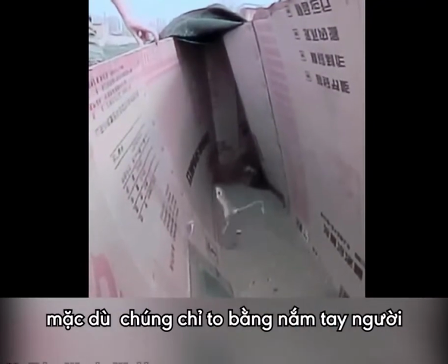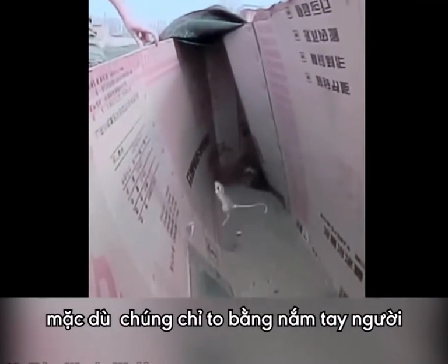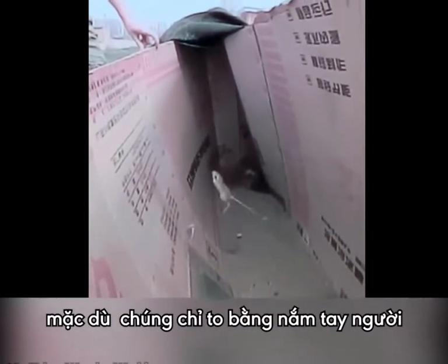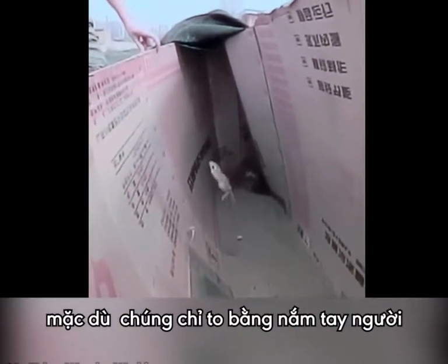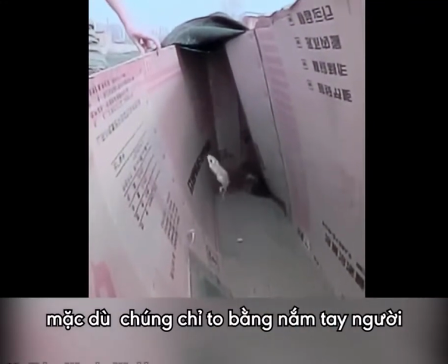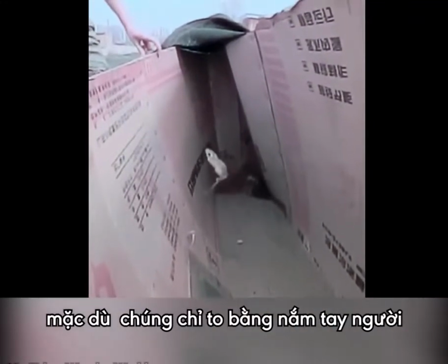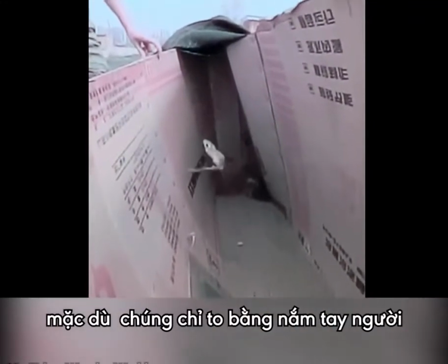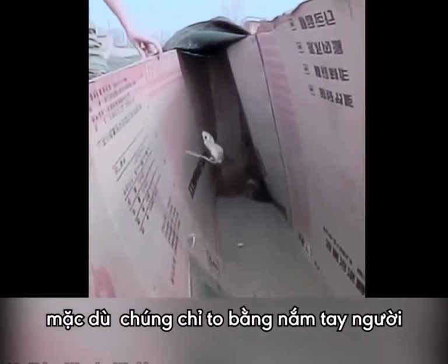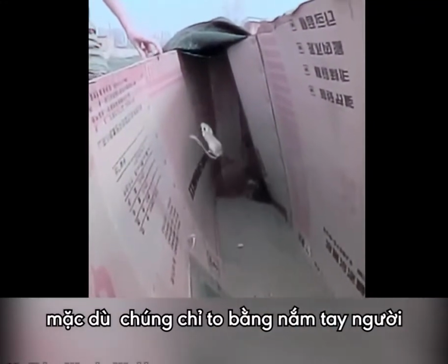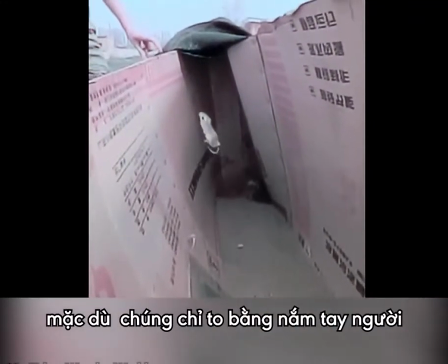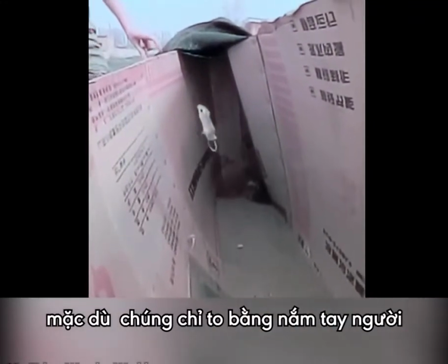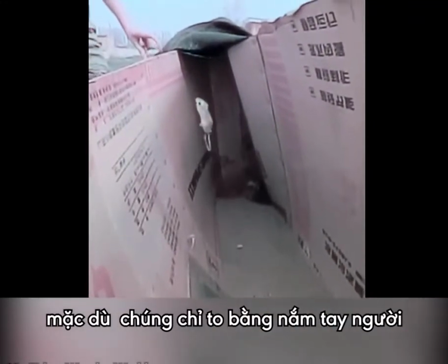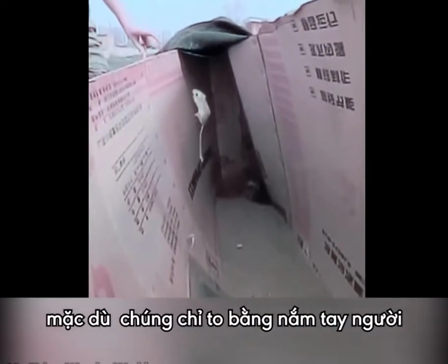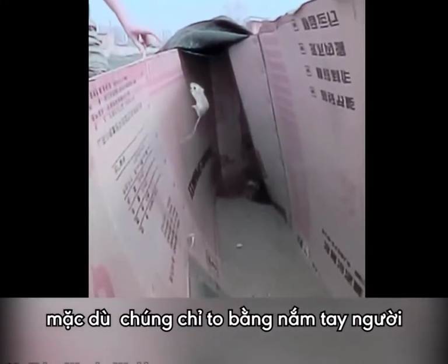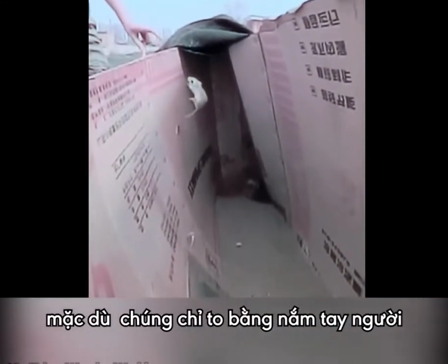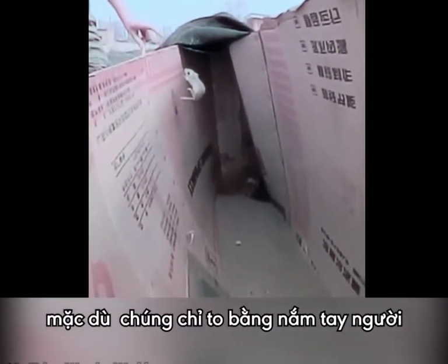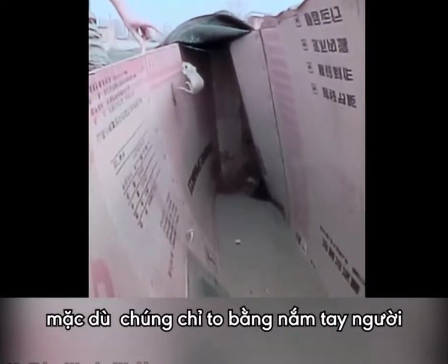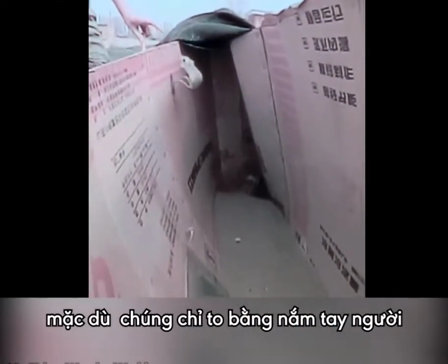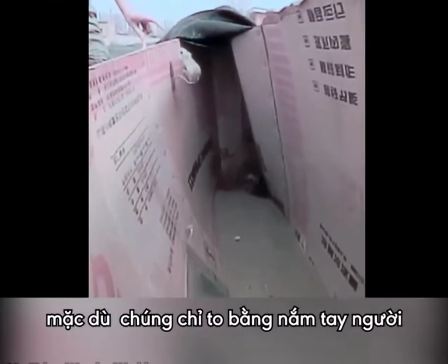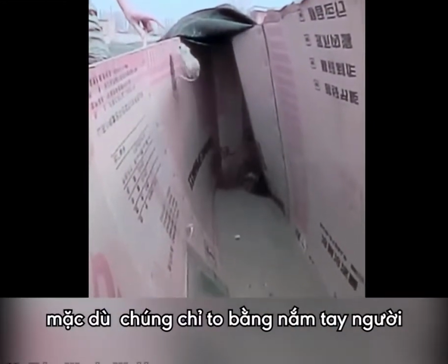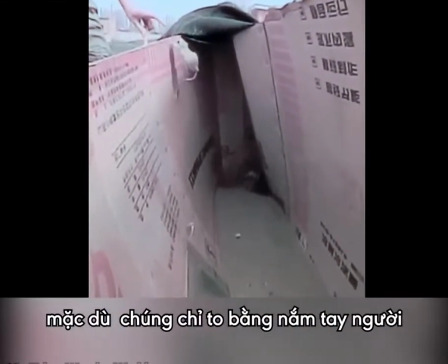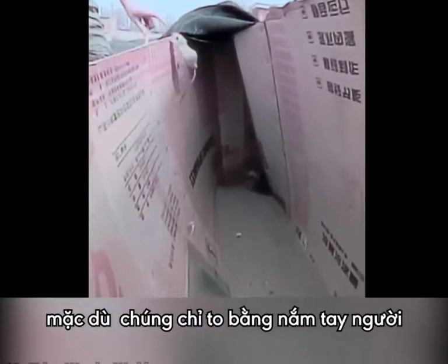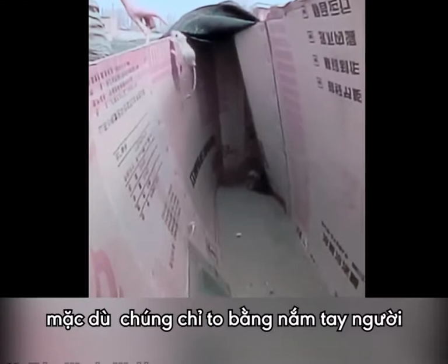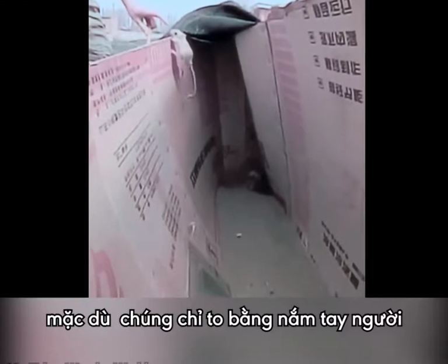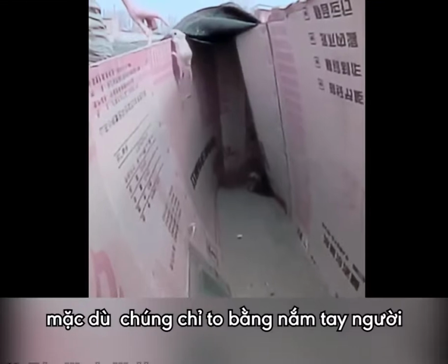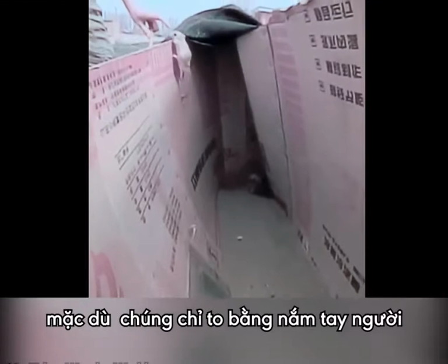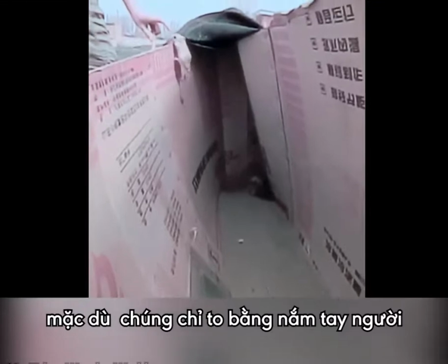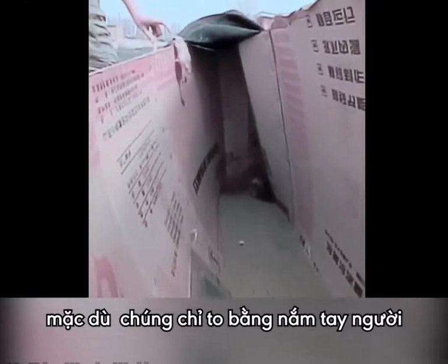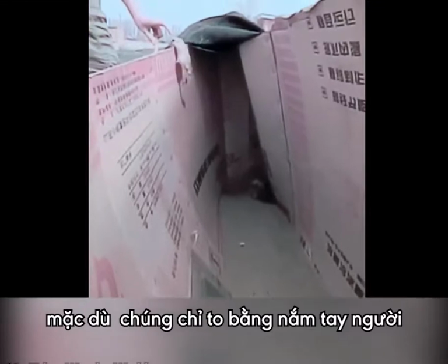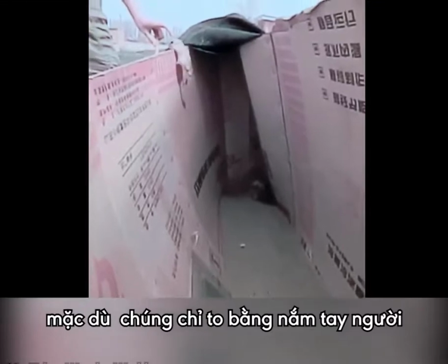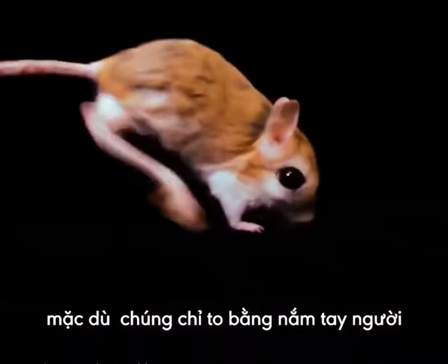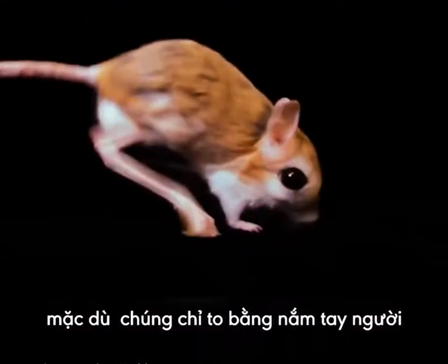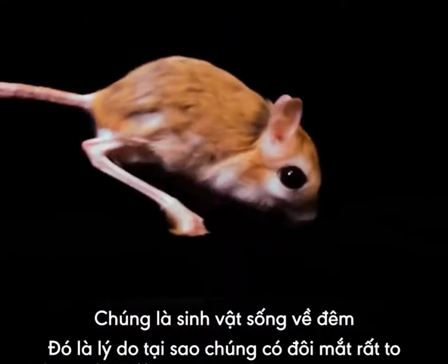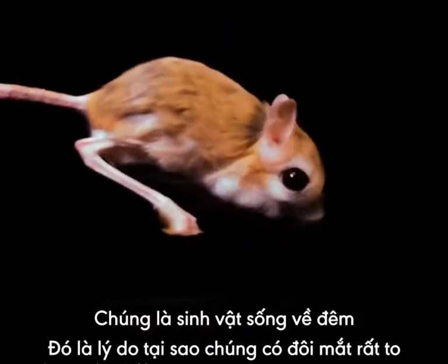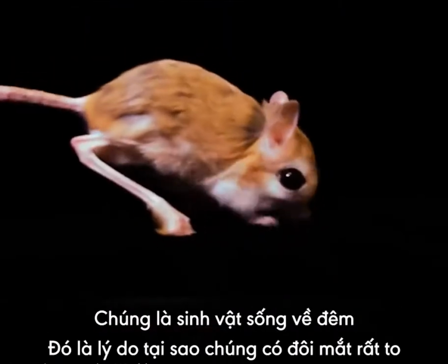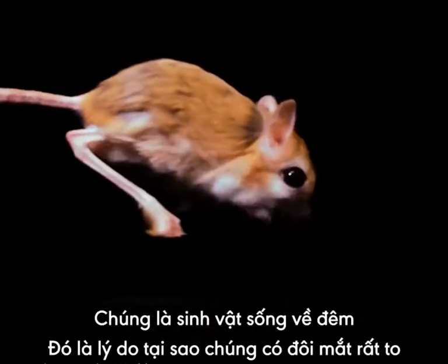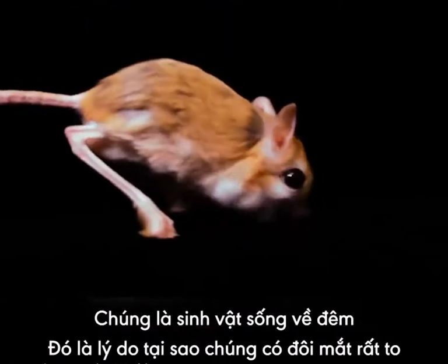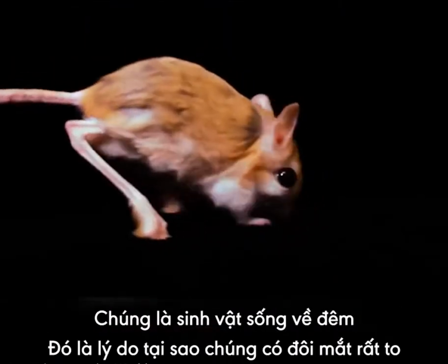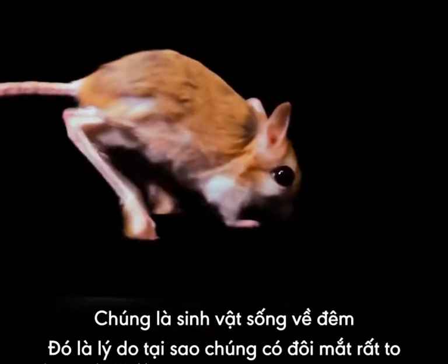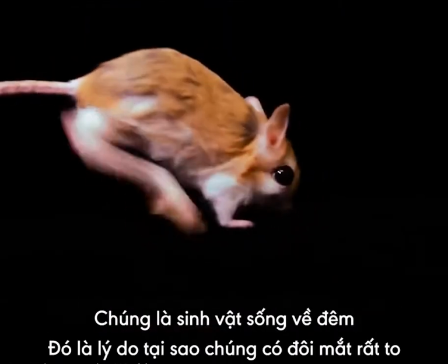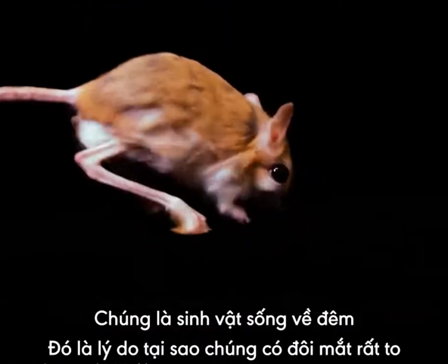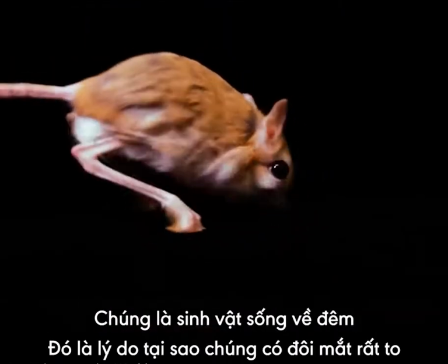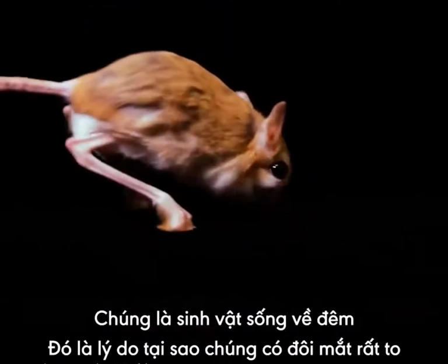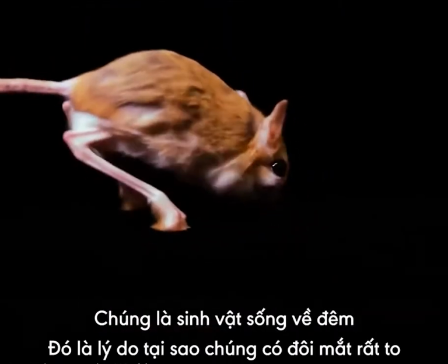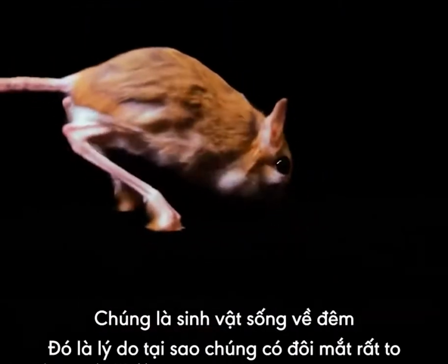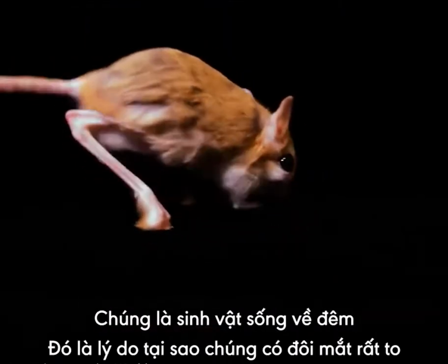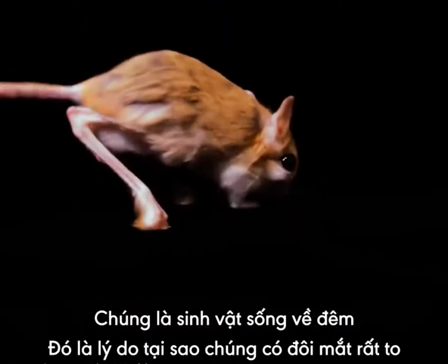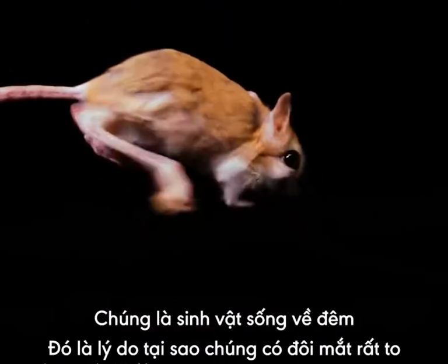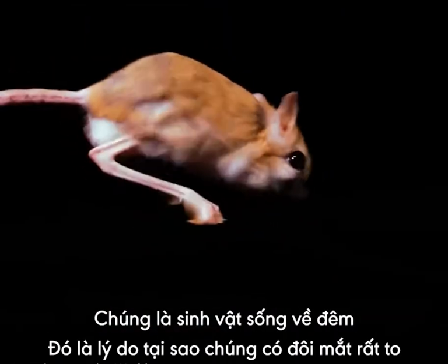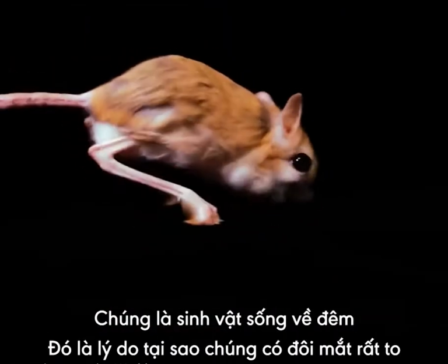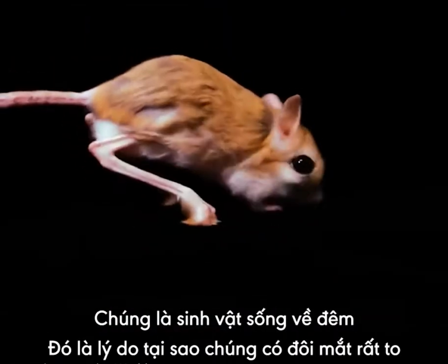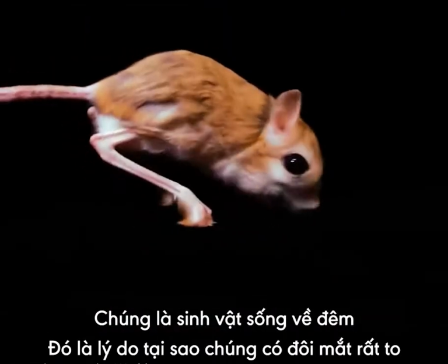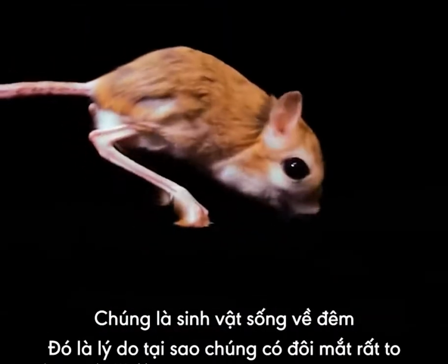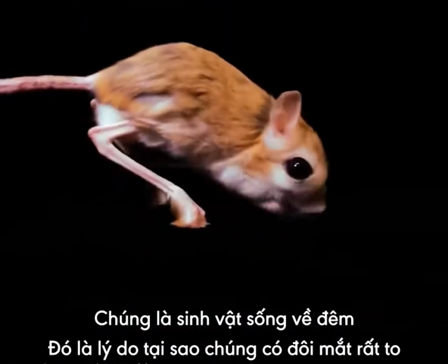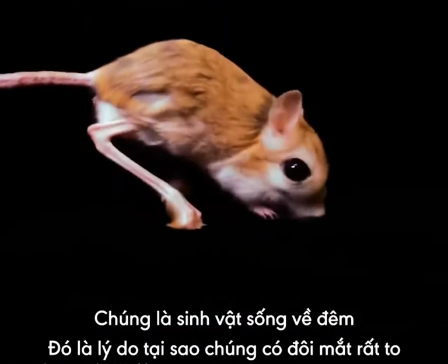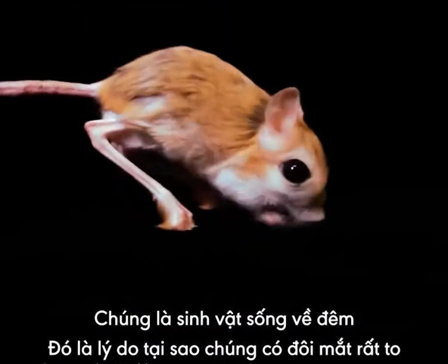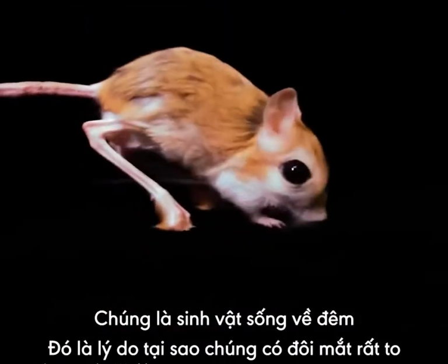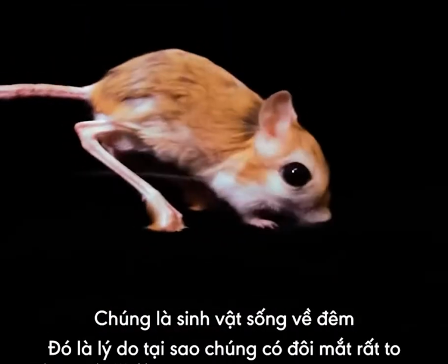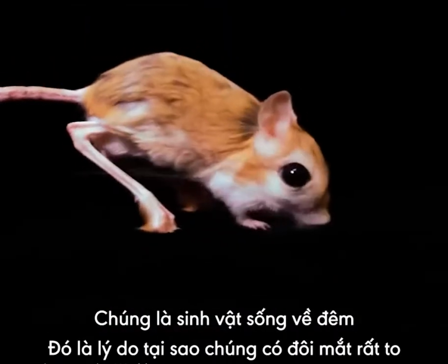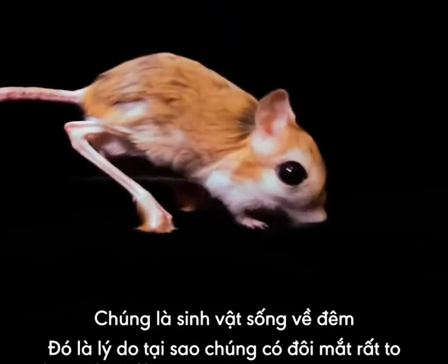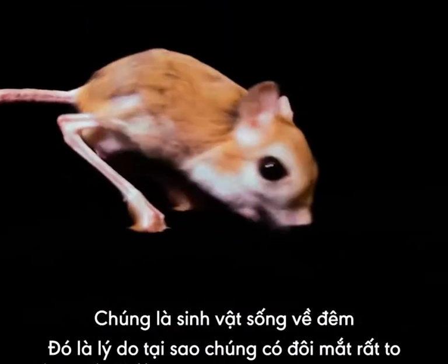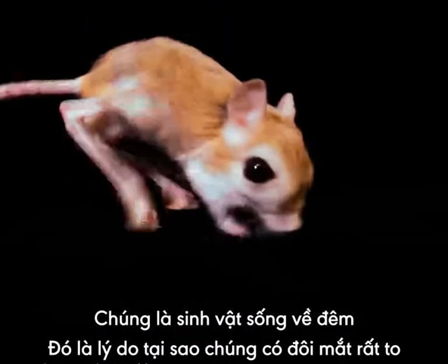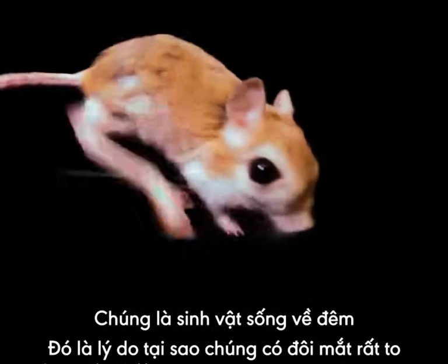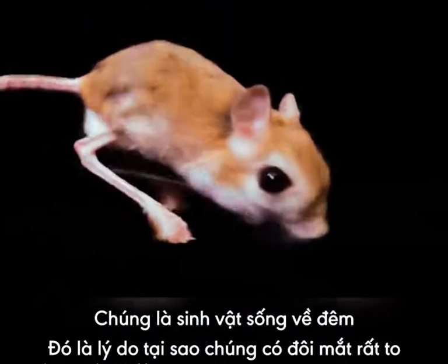Even though they are usually about the size of your fist, they are also nocturnal, which is why they have big eyes.